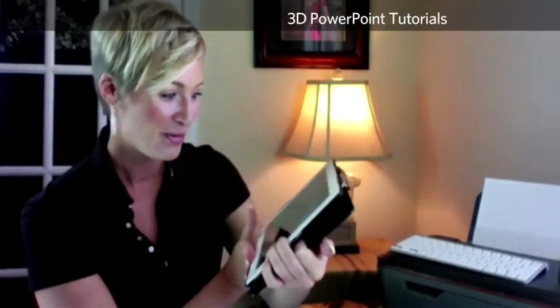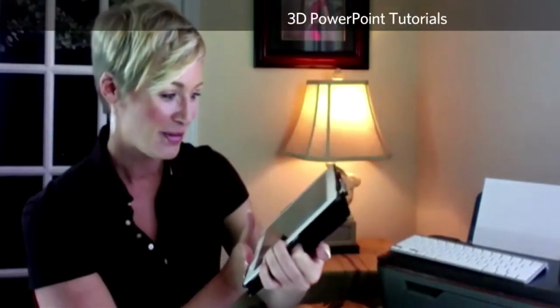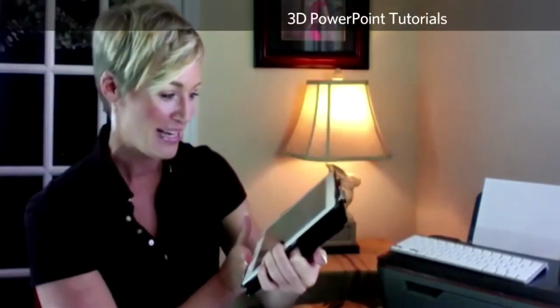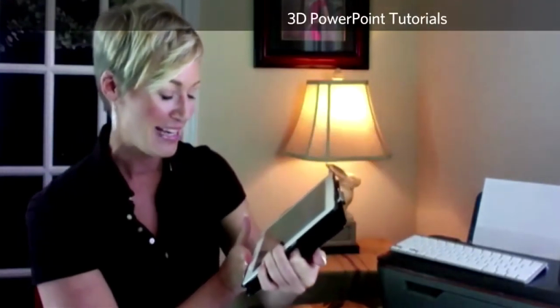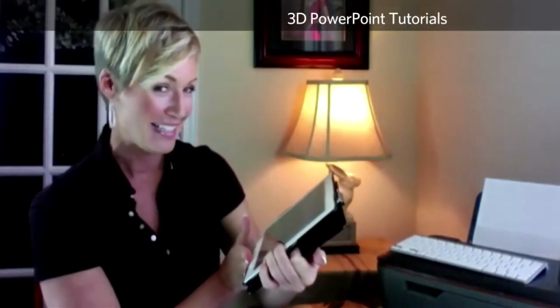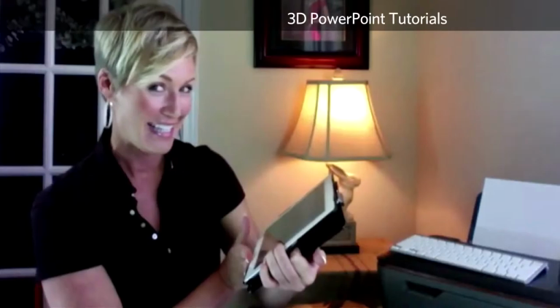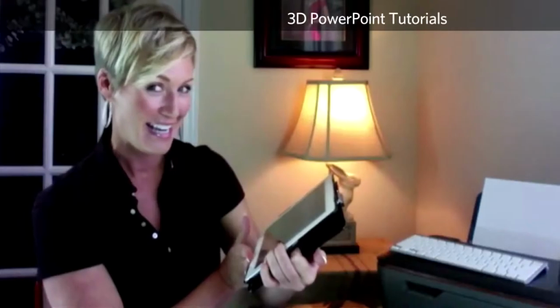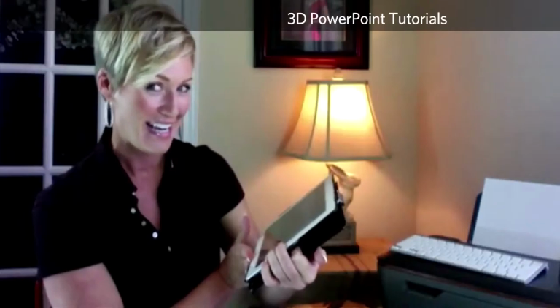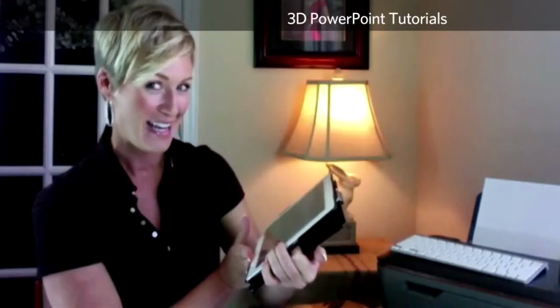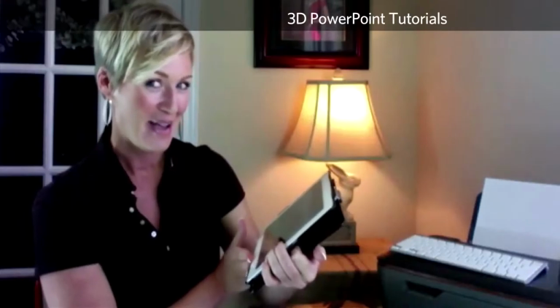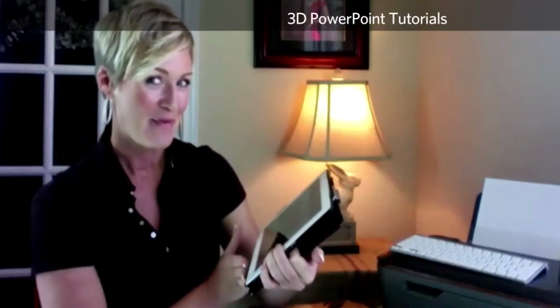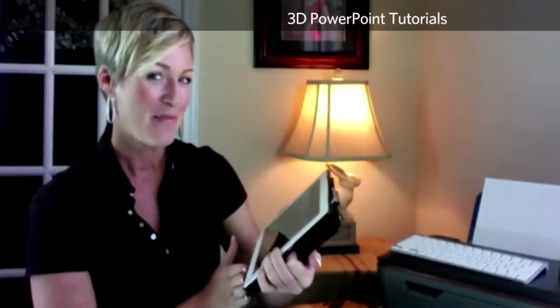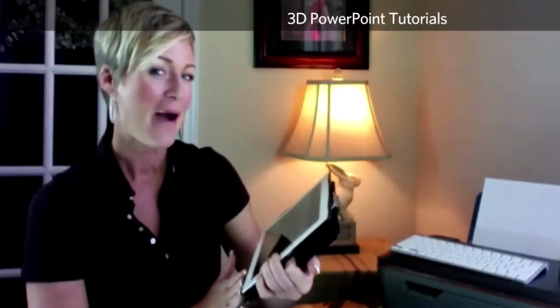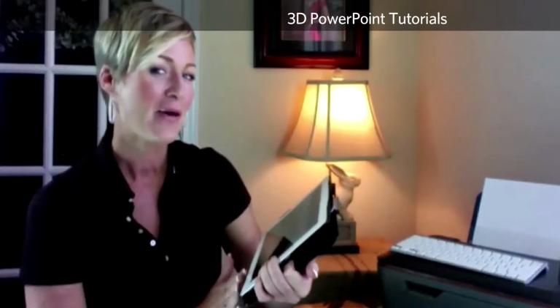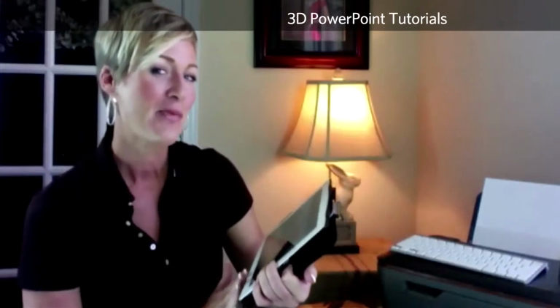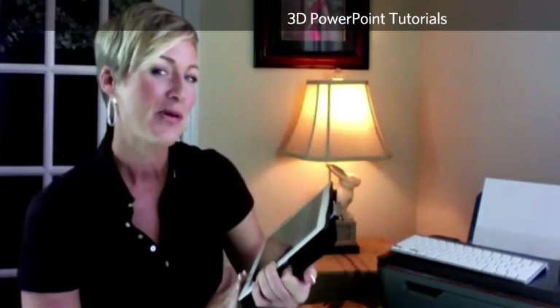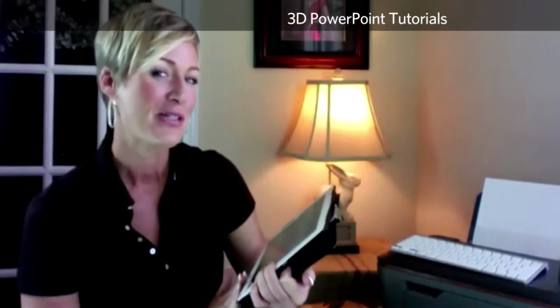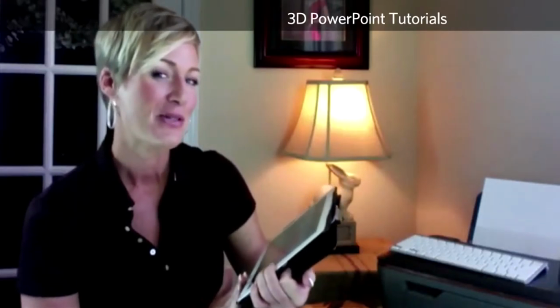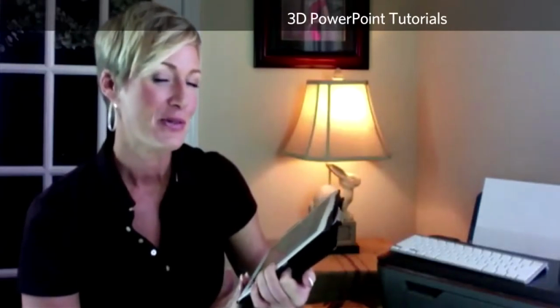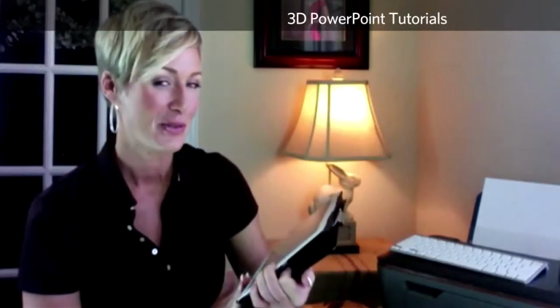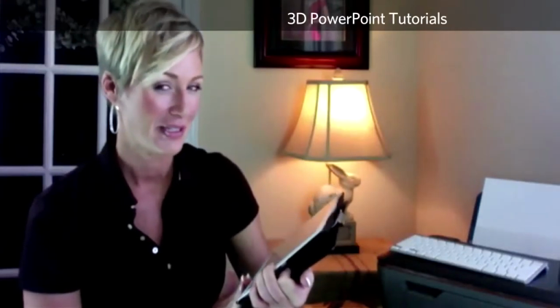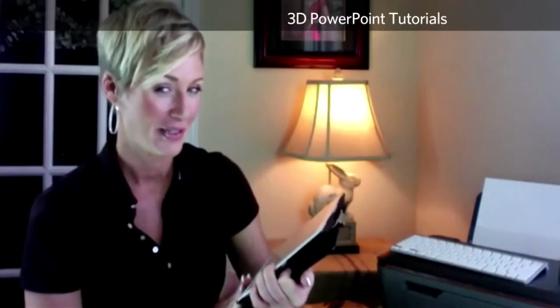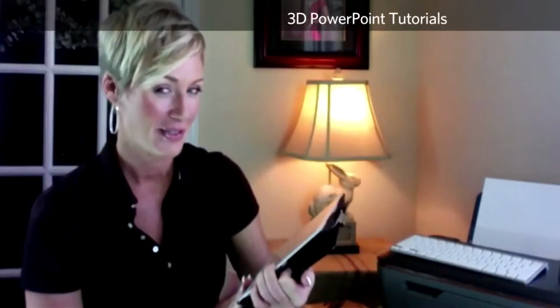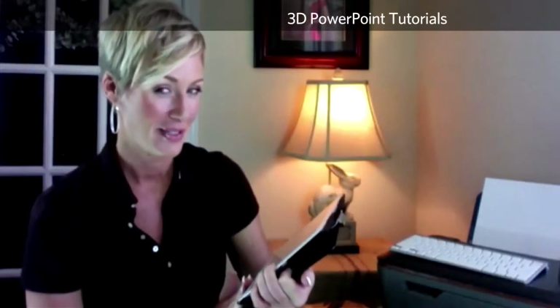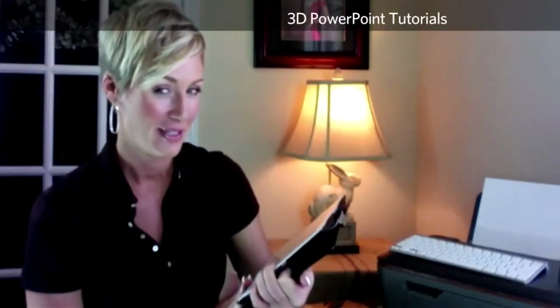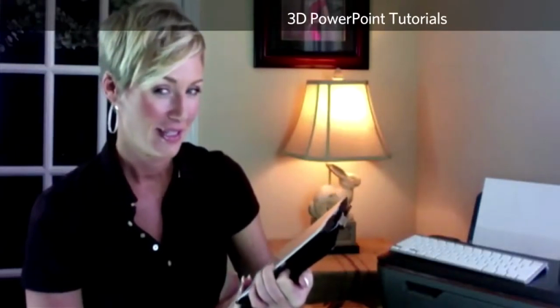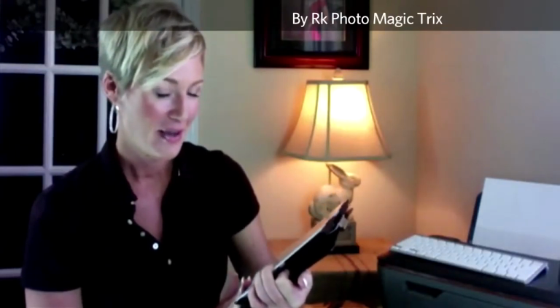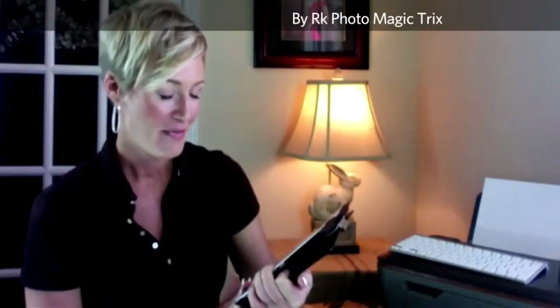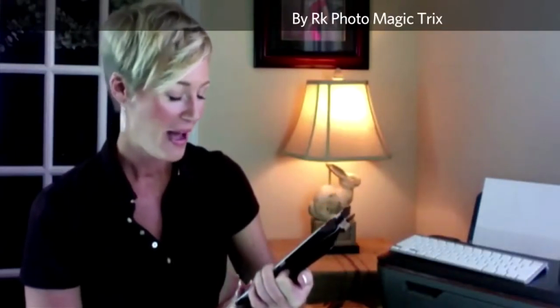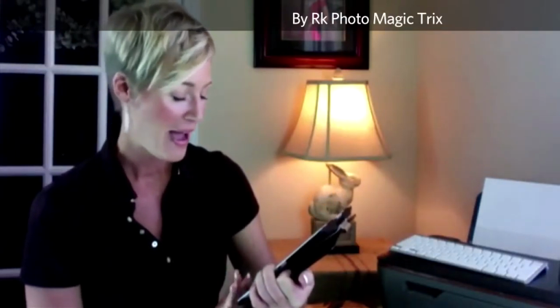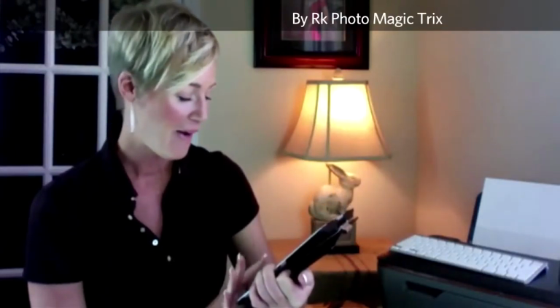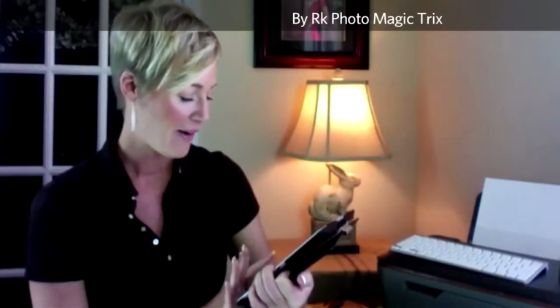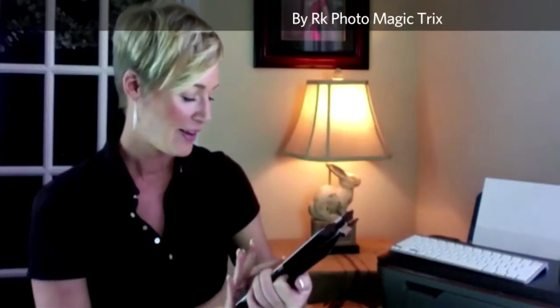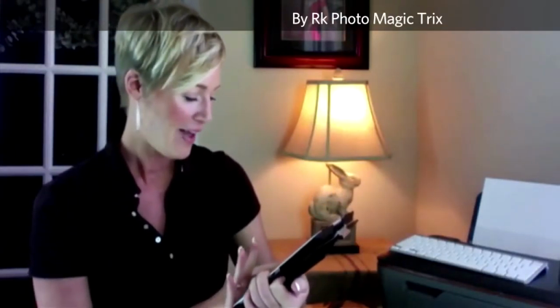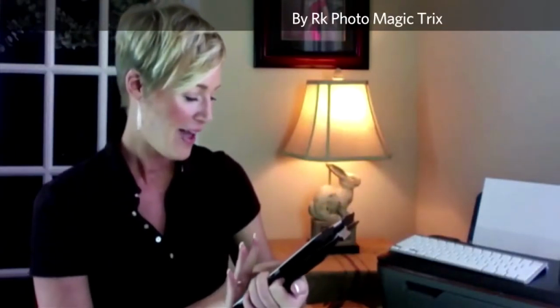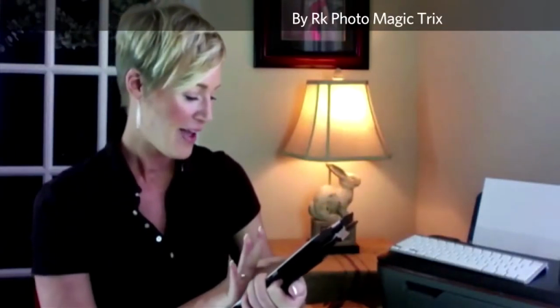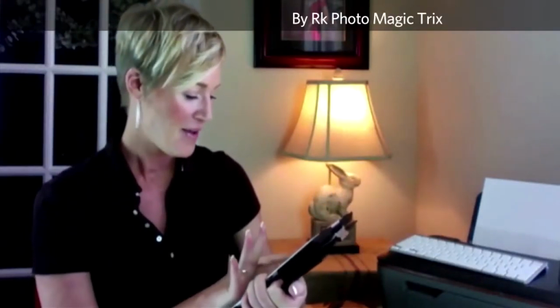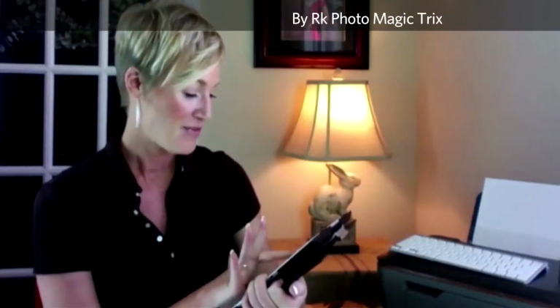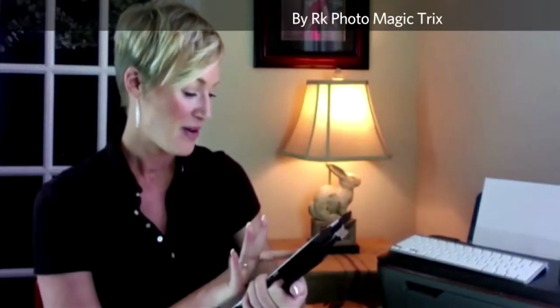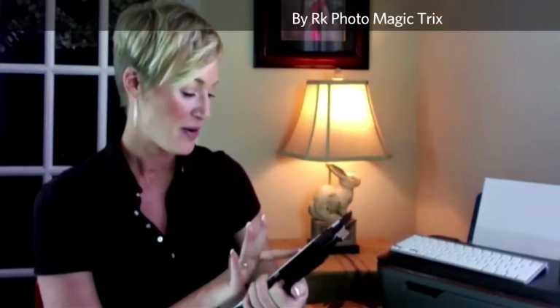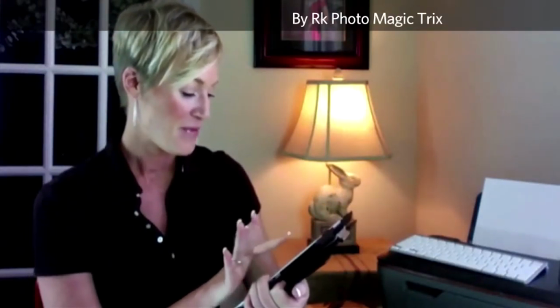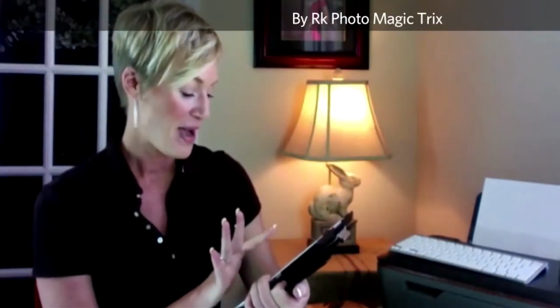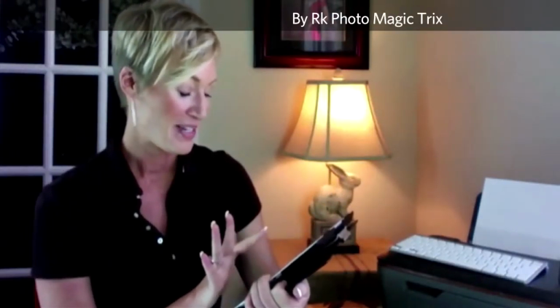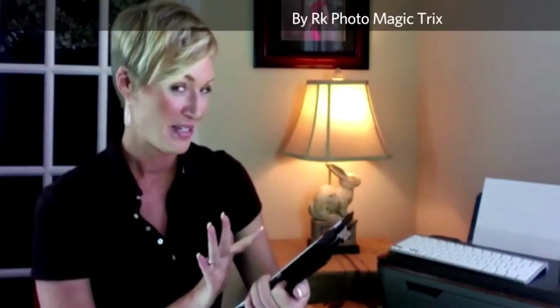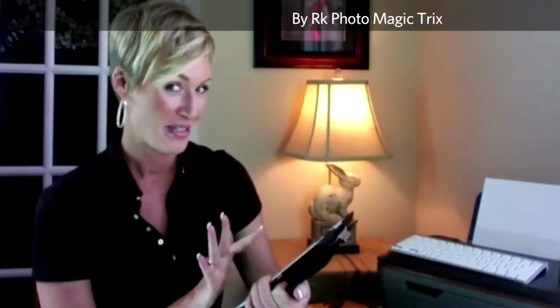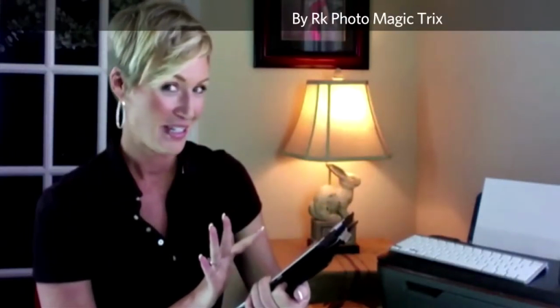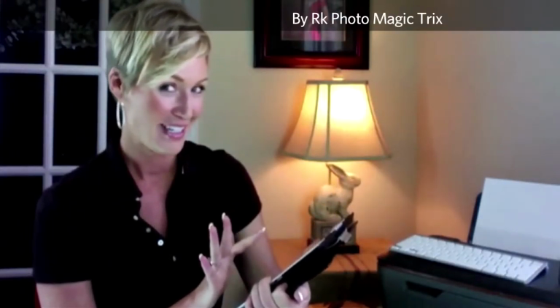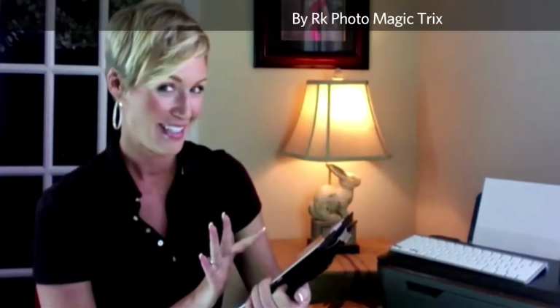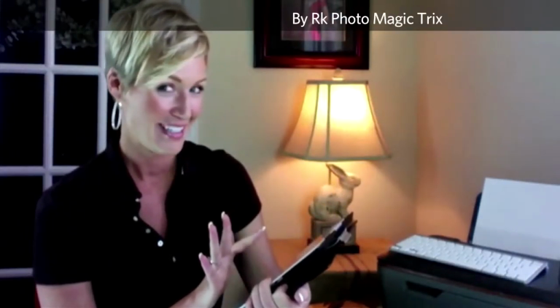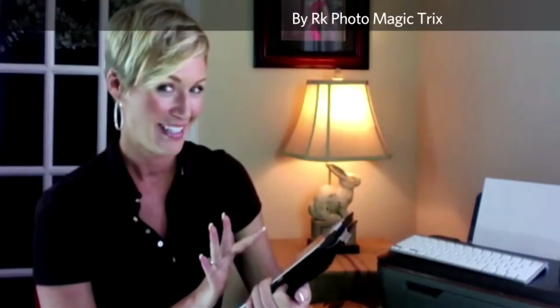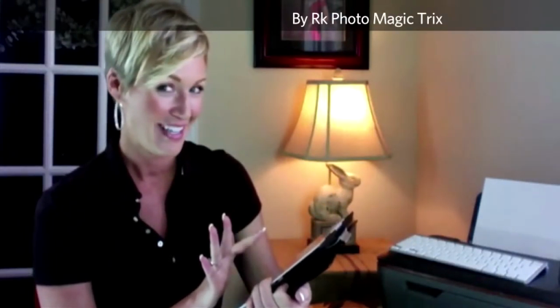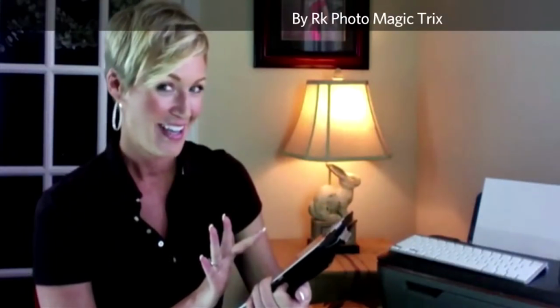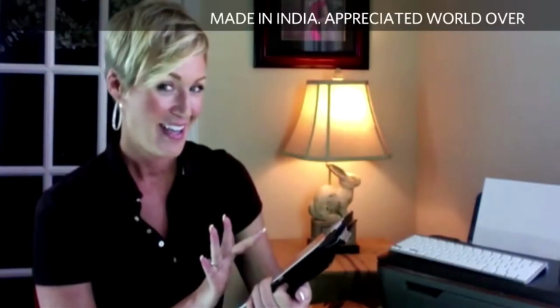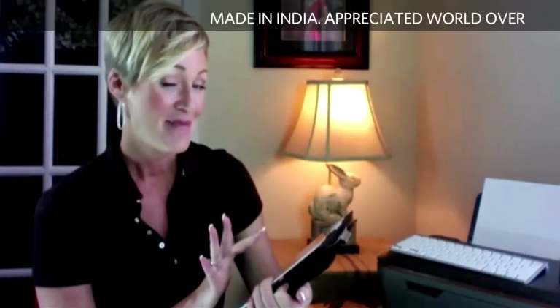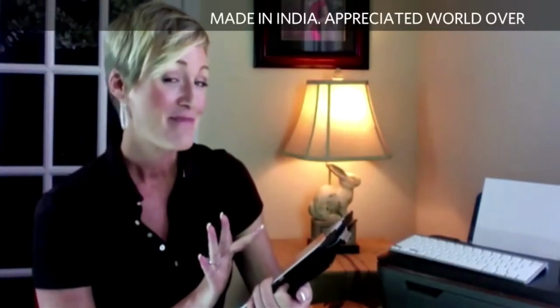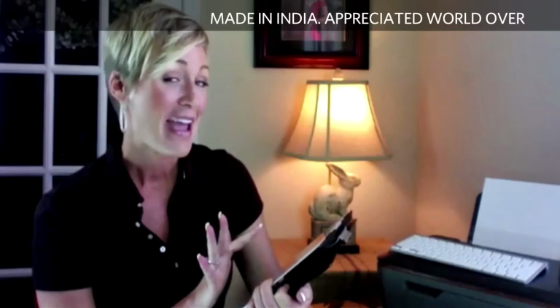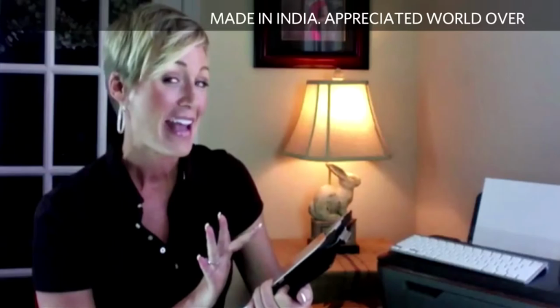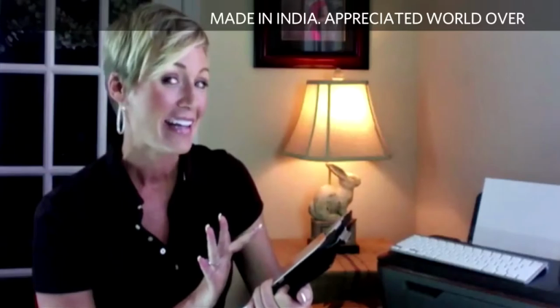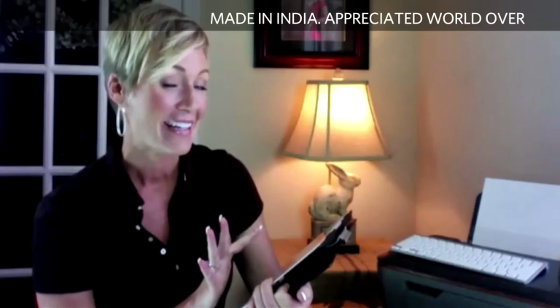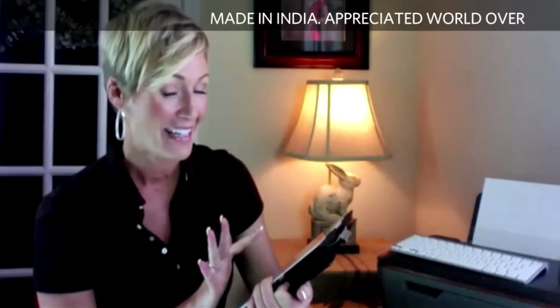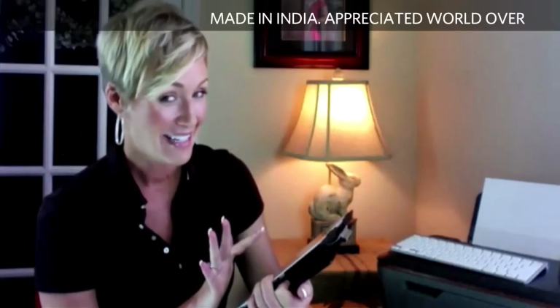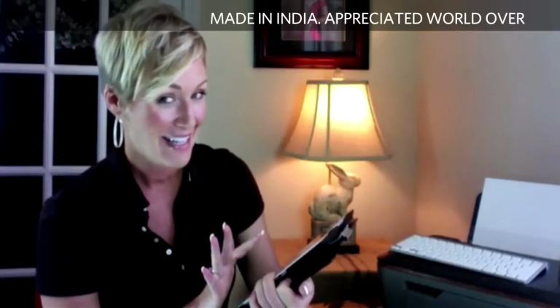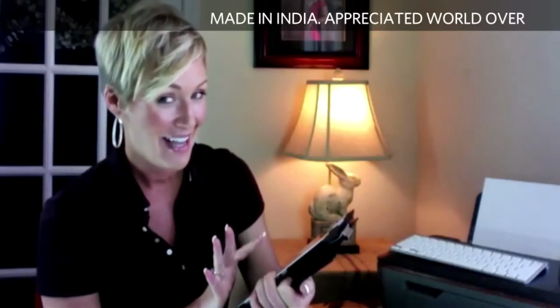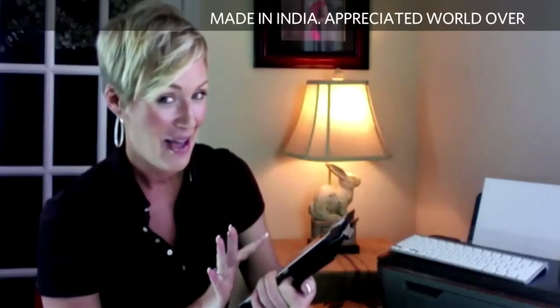3D PowerPoint tutorials by RK PhotoMagicTricks, made in India, appreciated the world over.